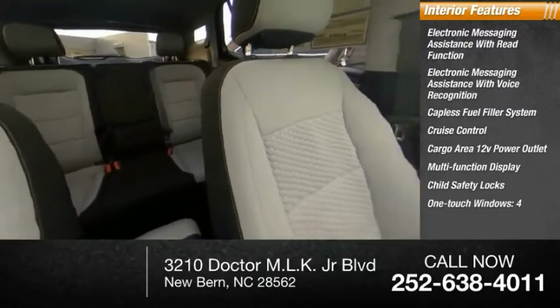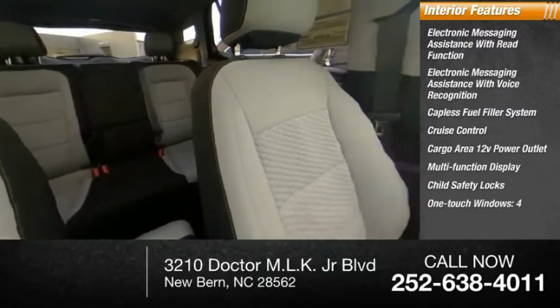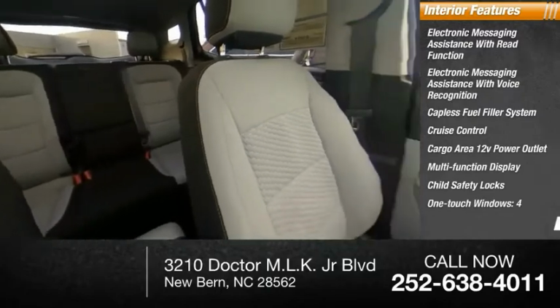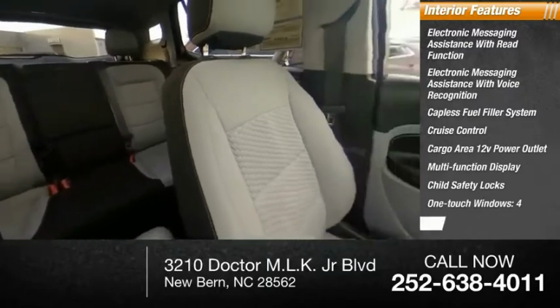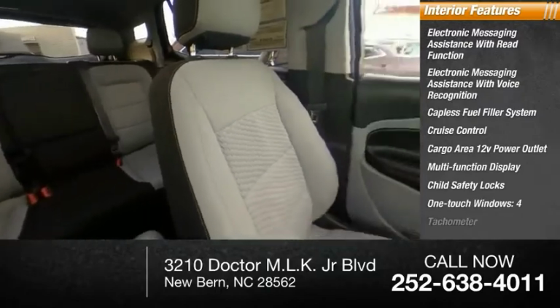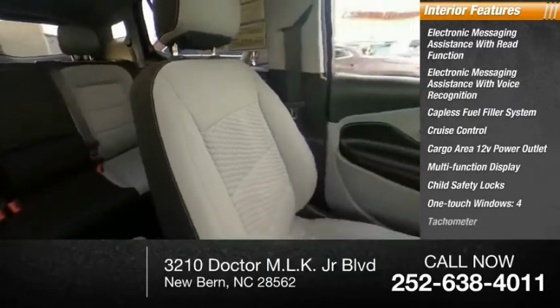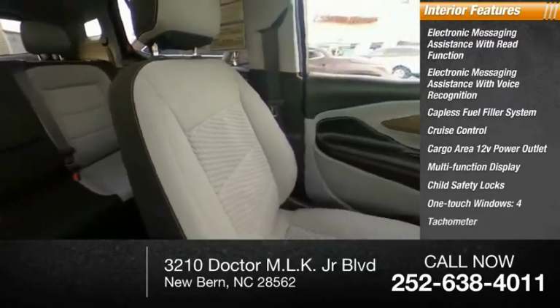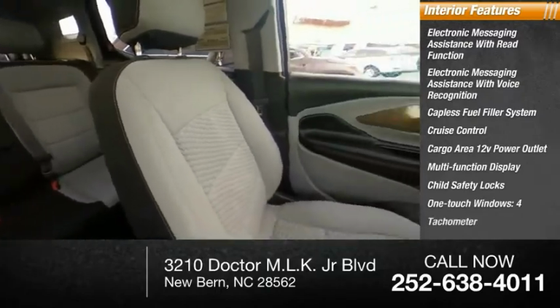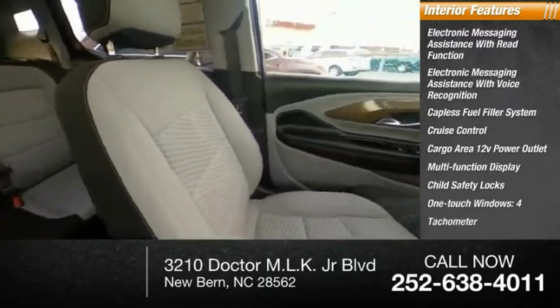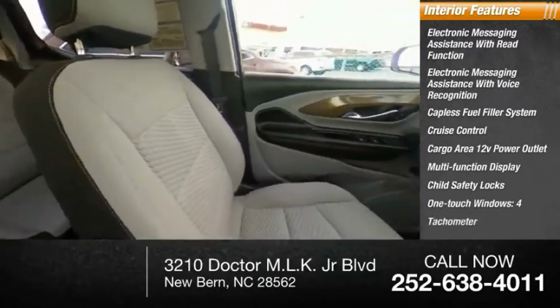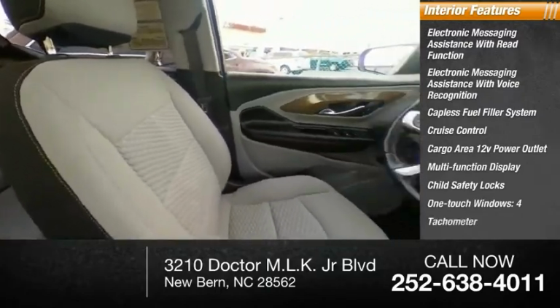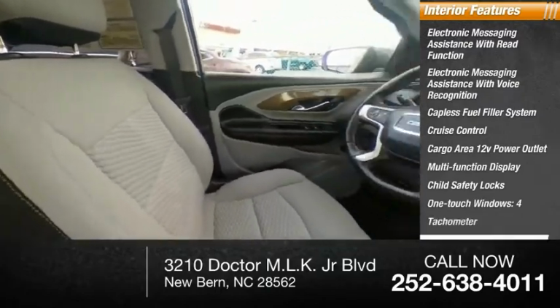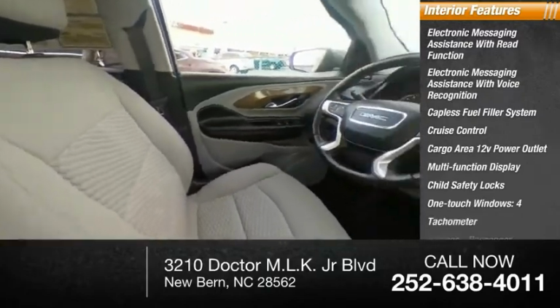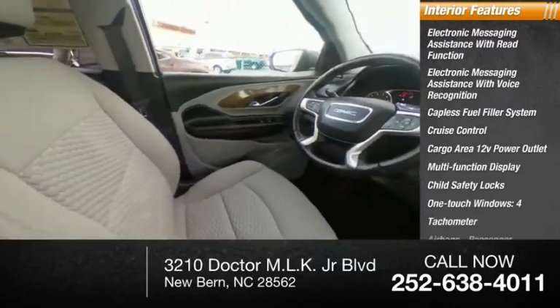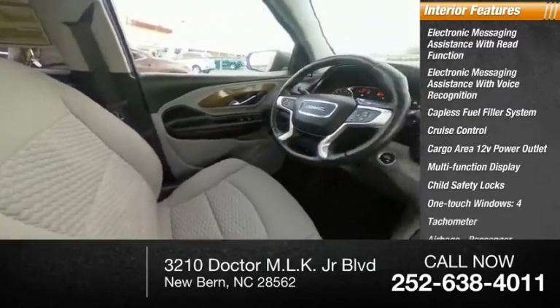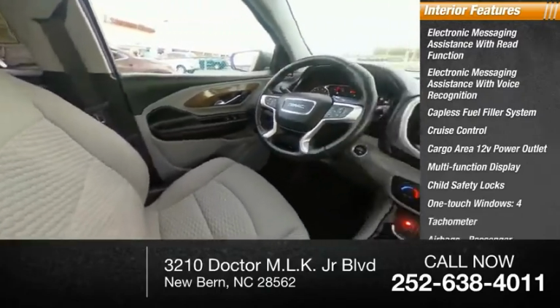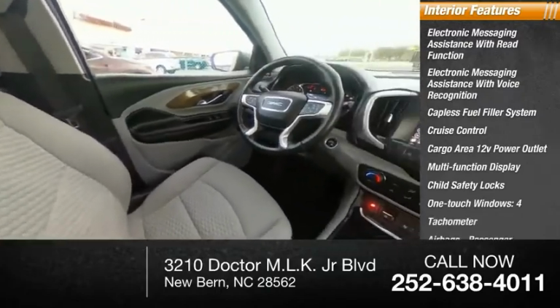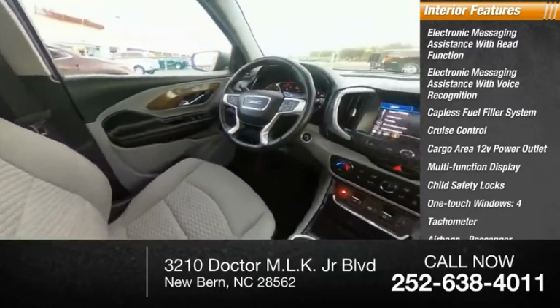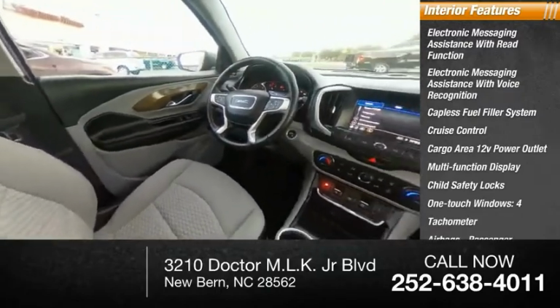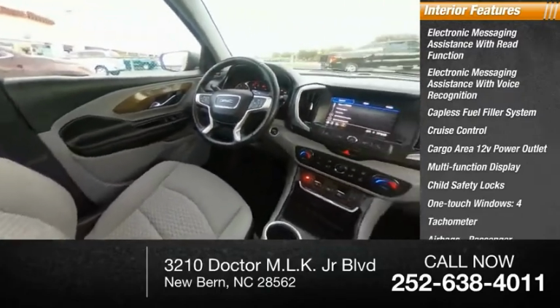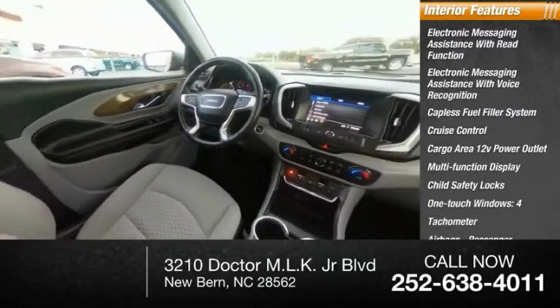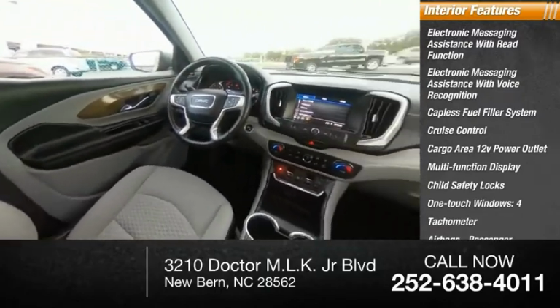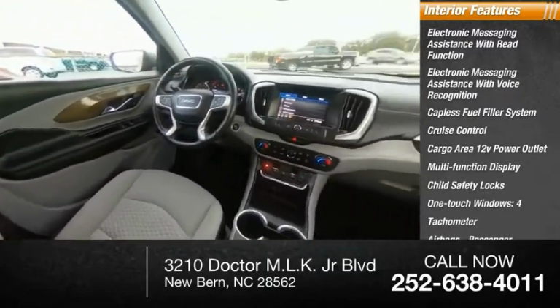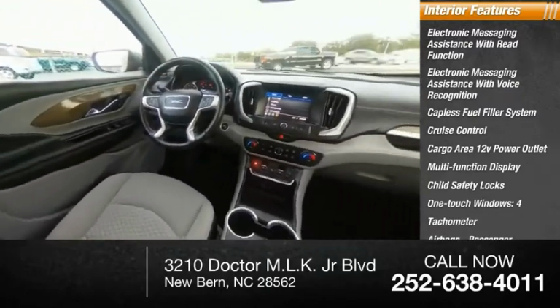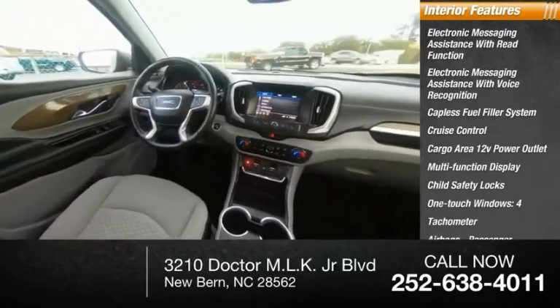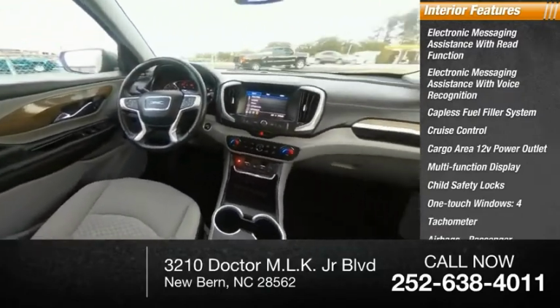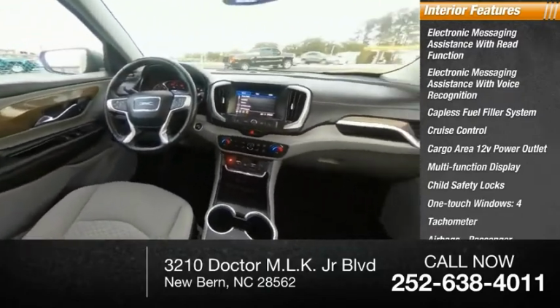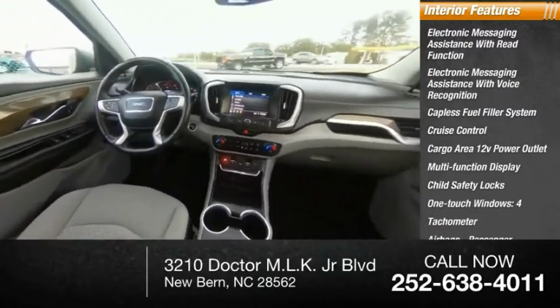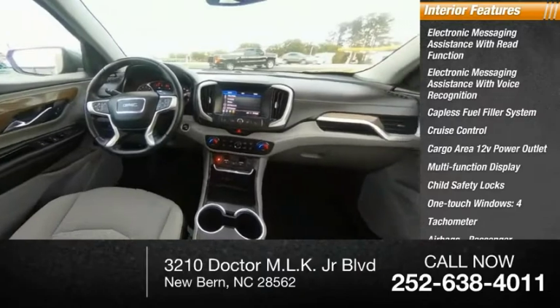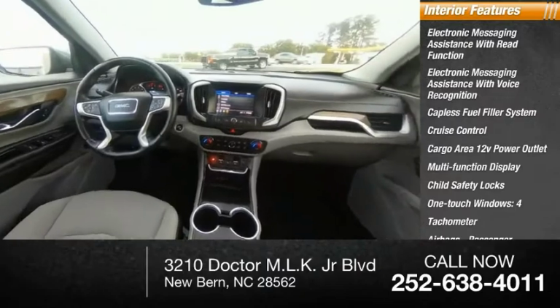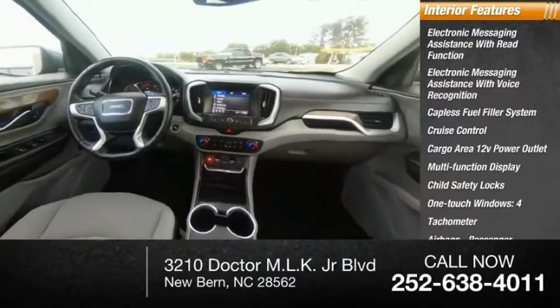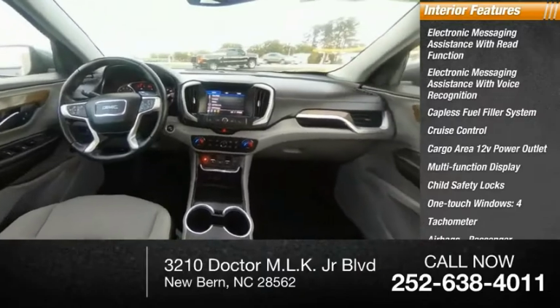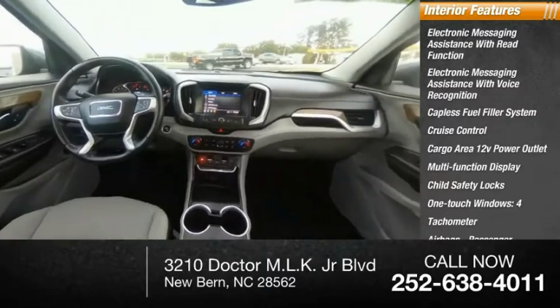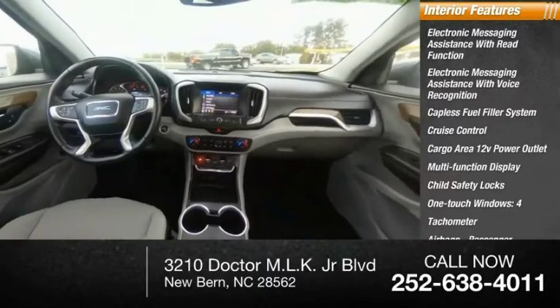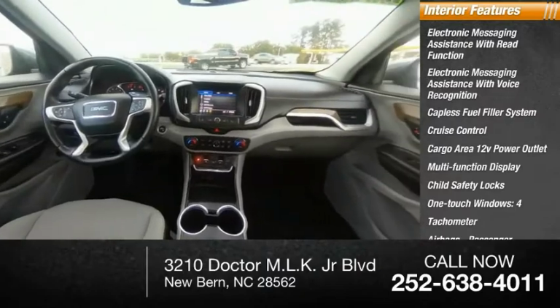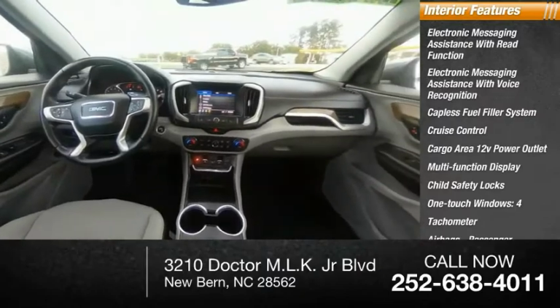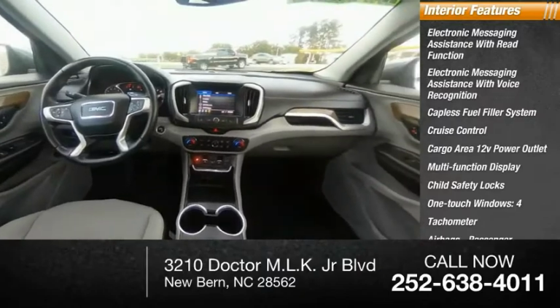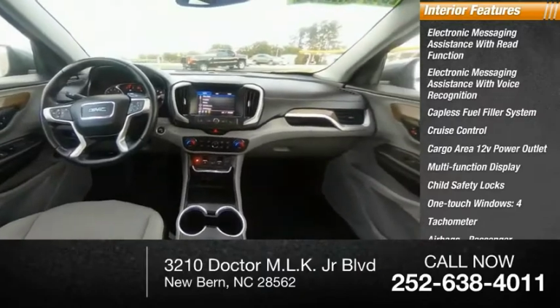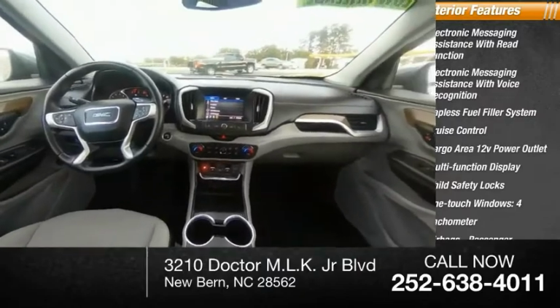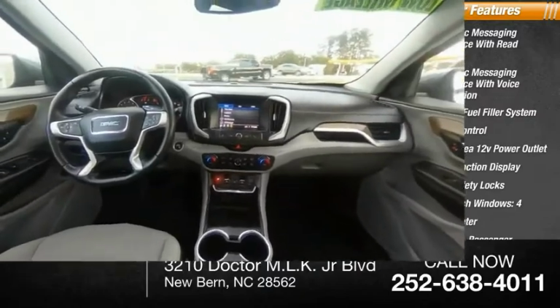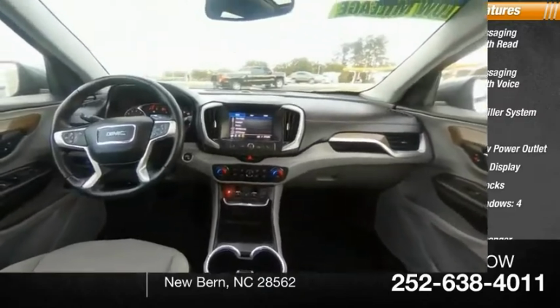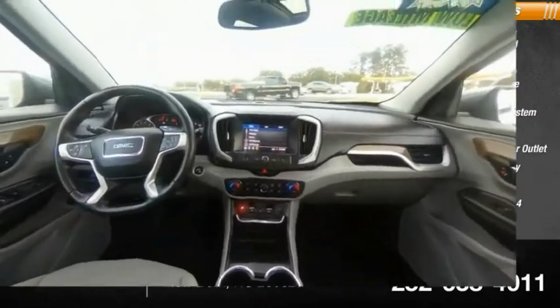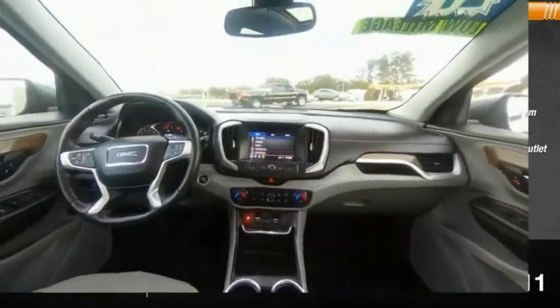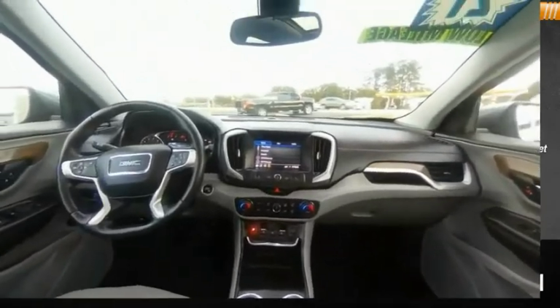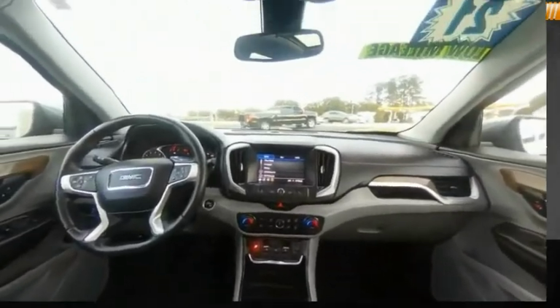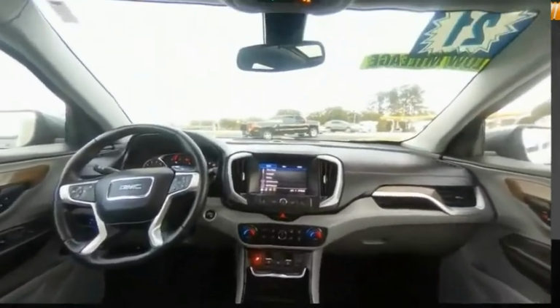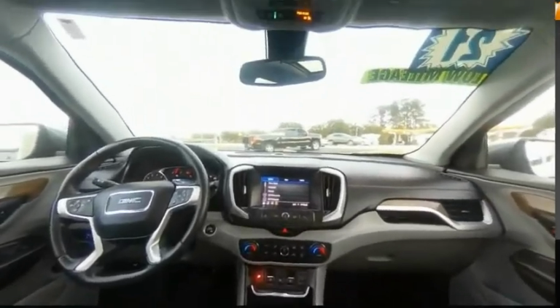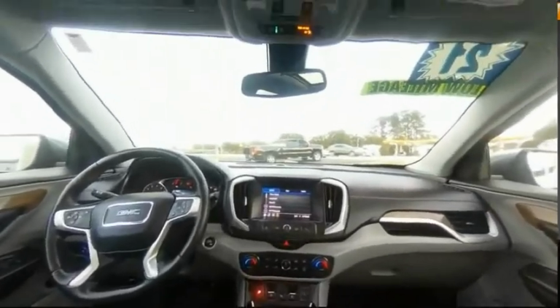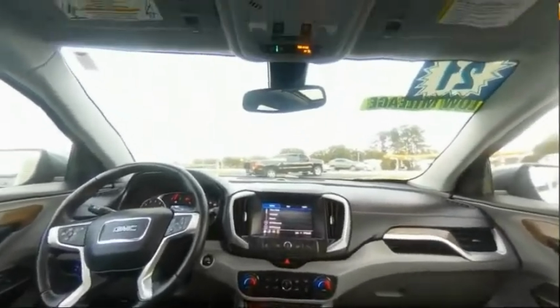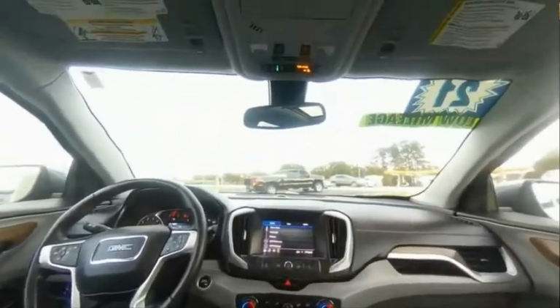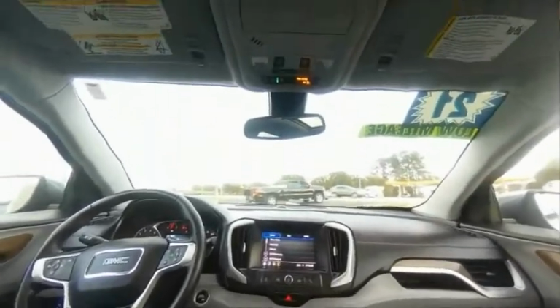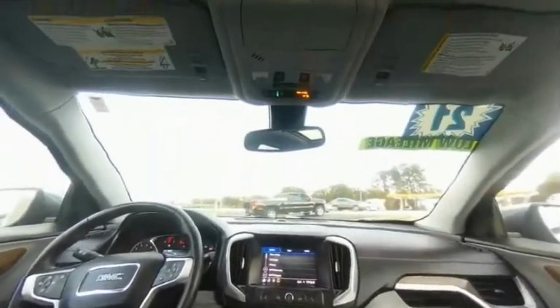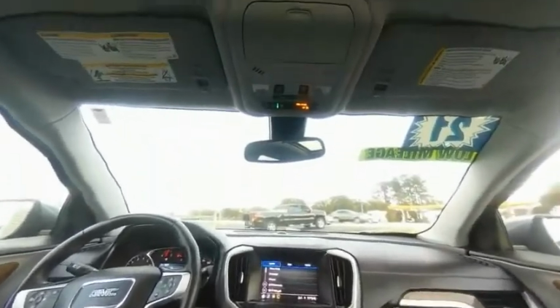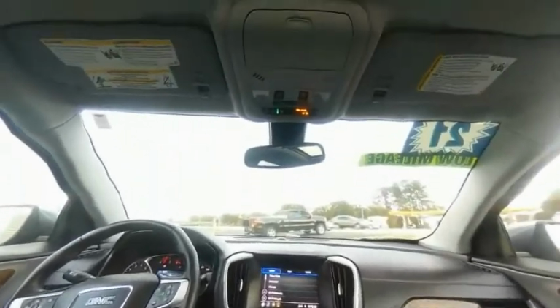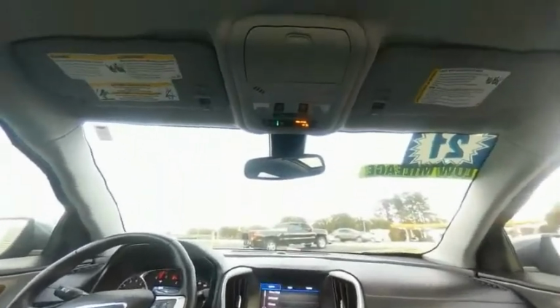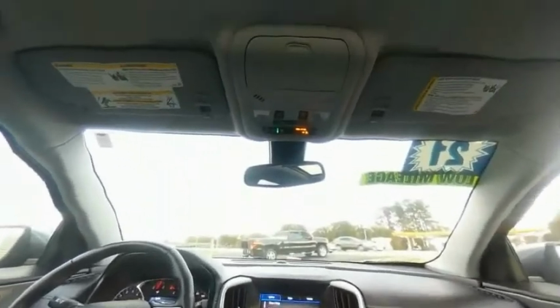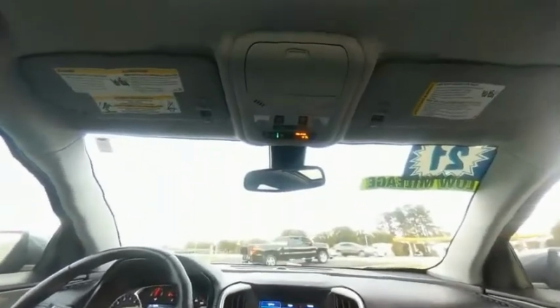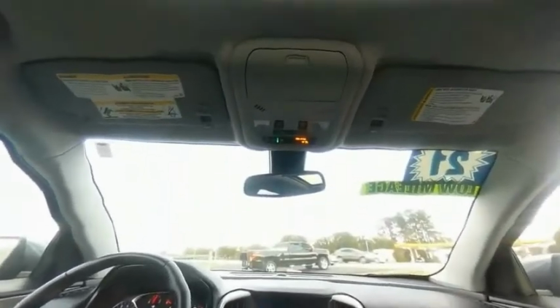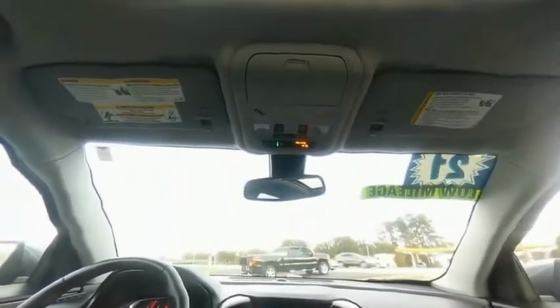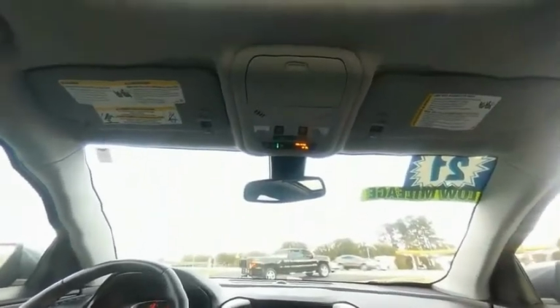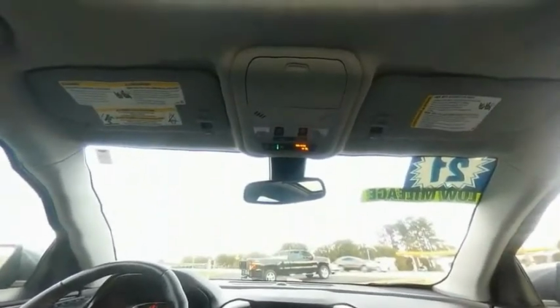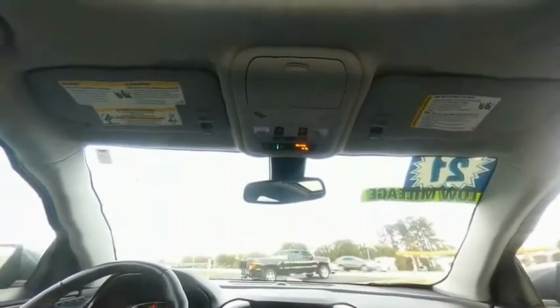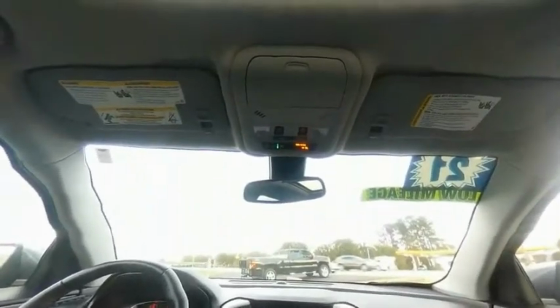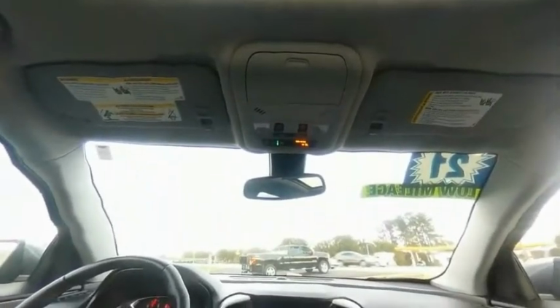Four airbags, tachometer, passenger occupant sensing deactivation. A vehicle like this doesn't come along every day.